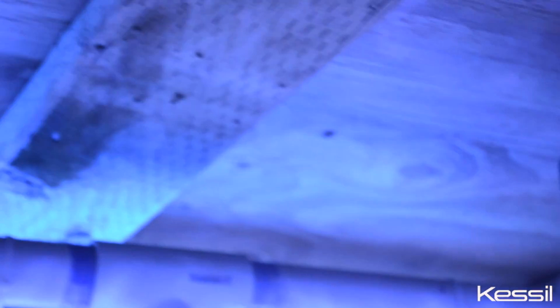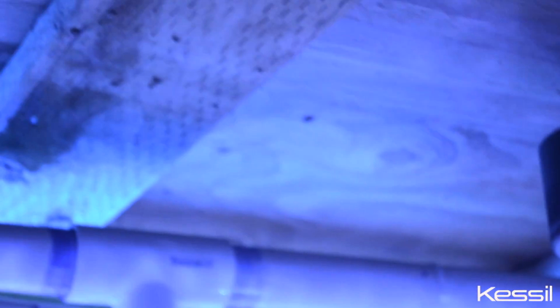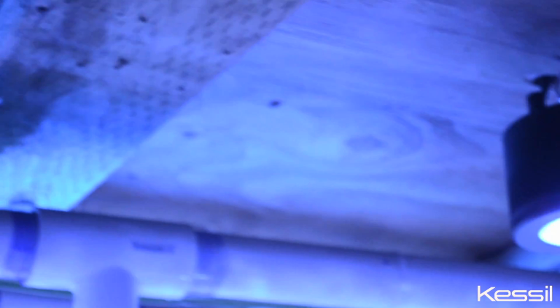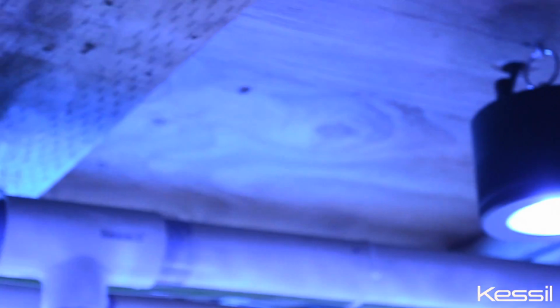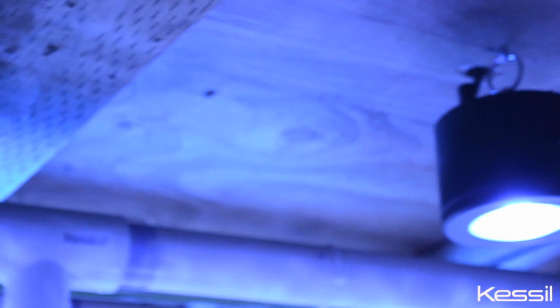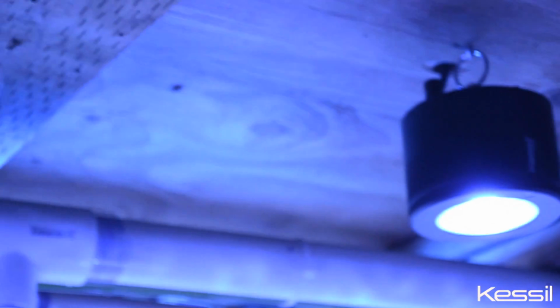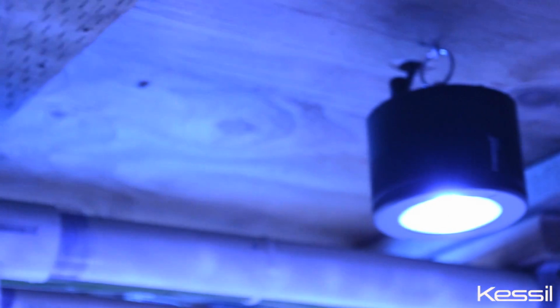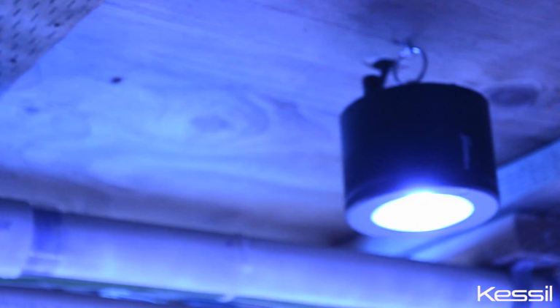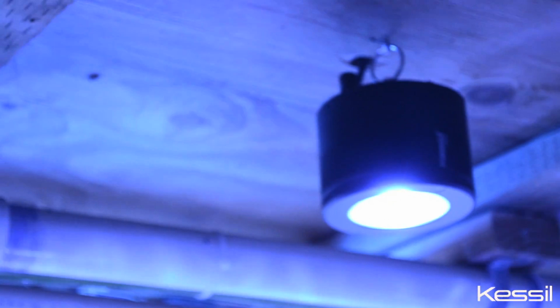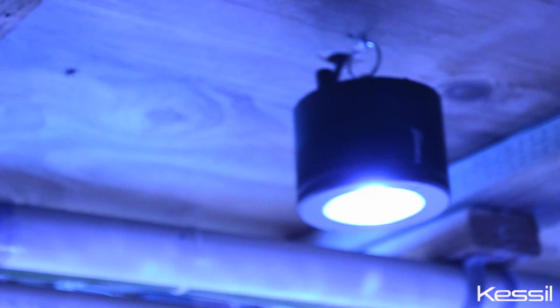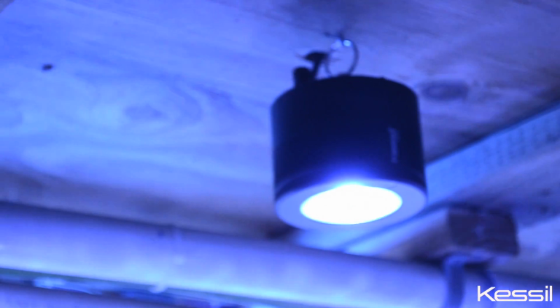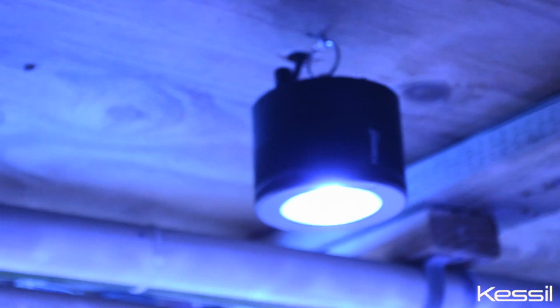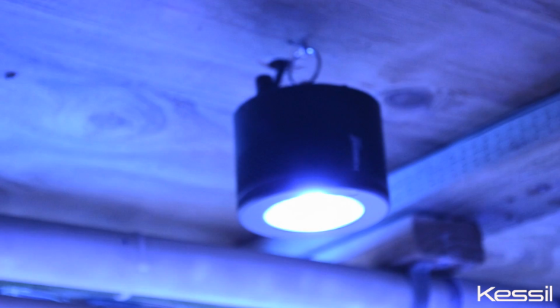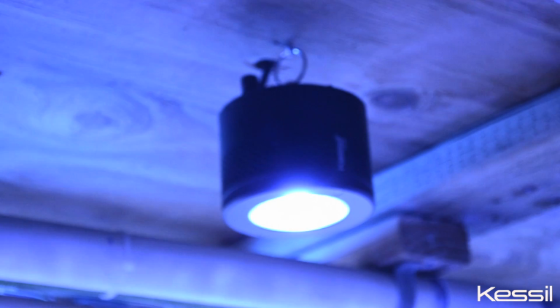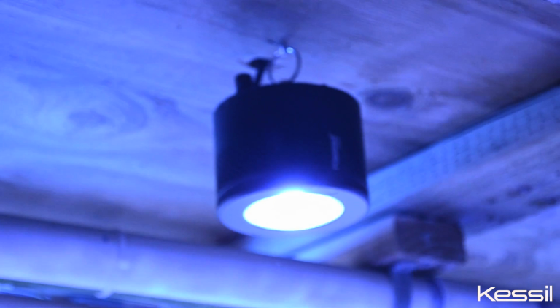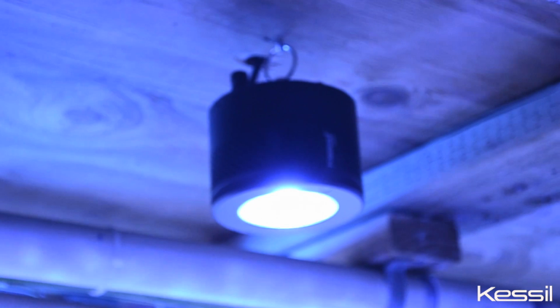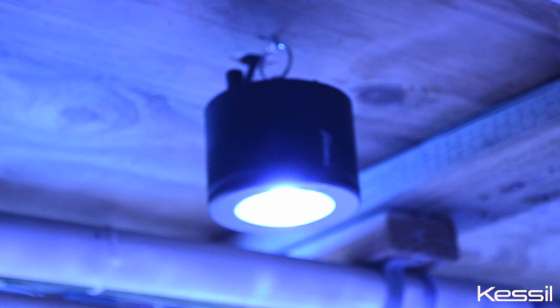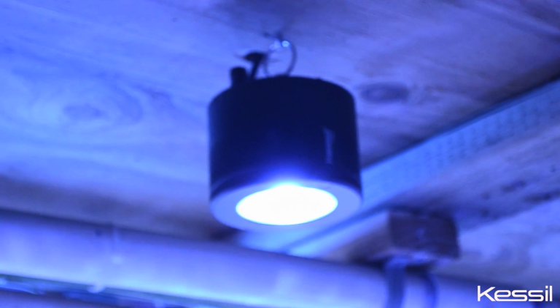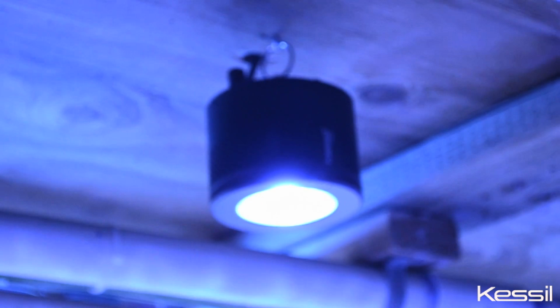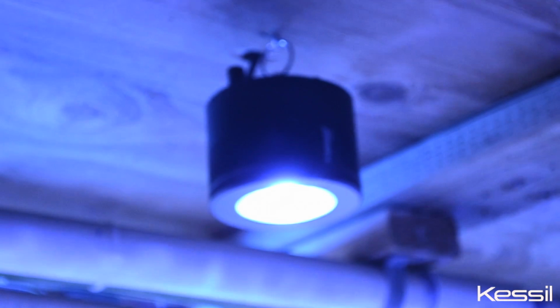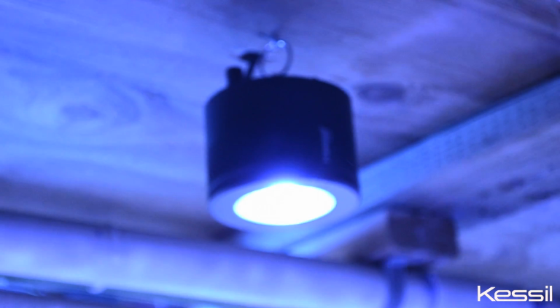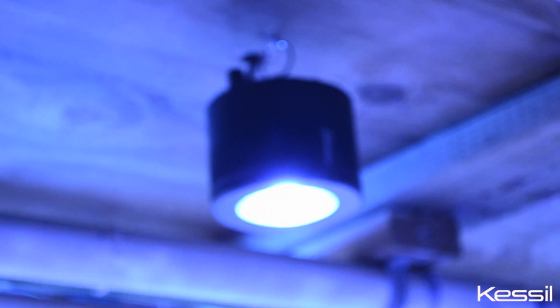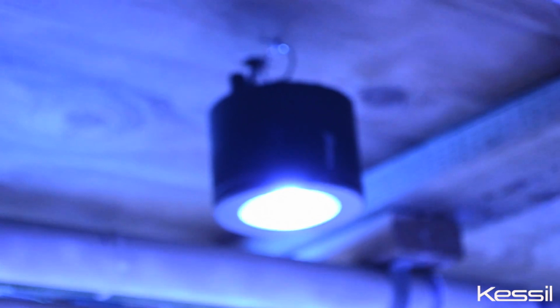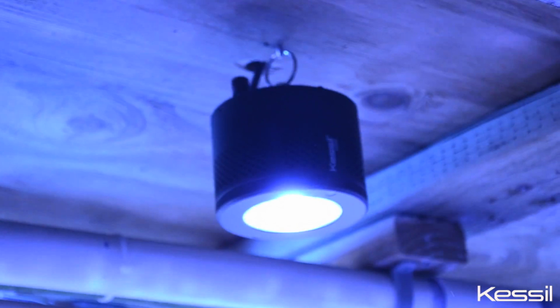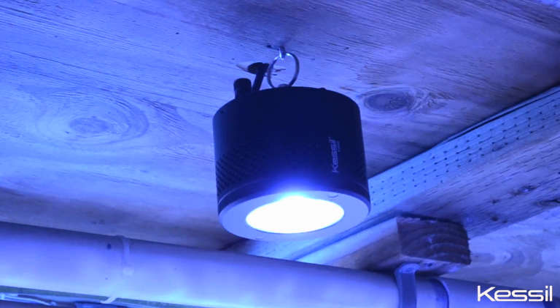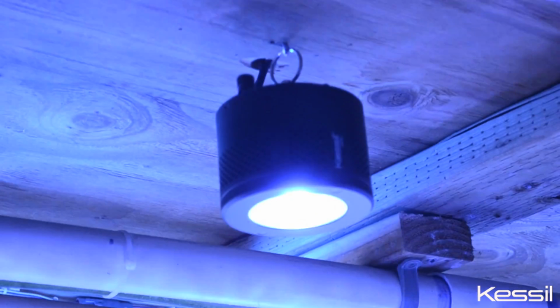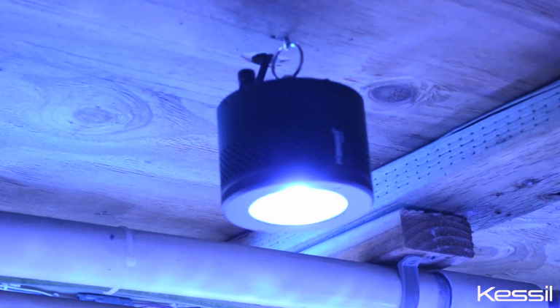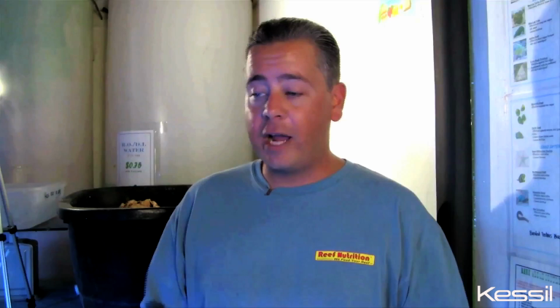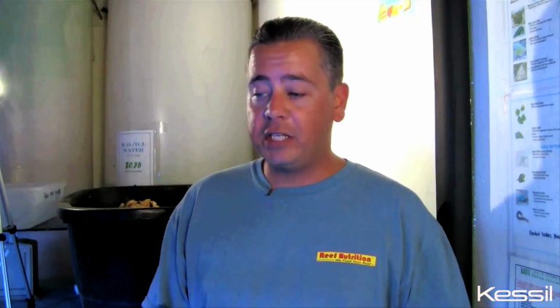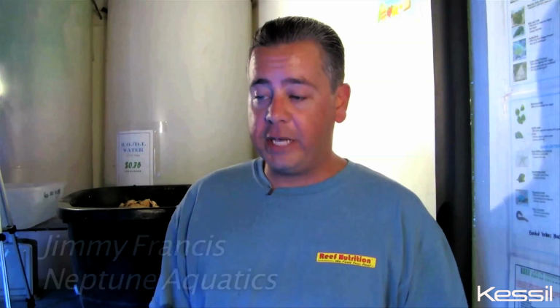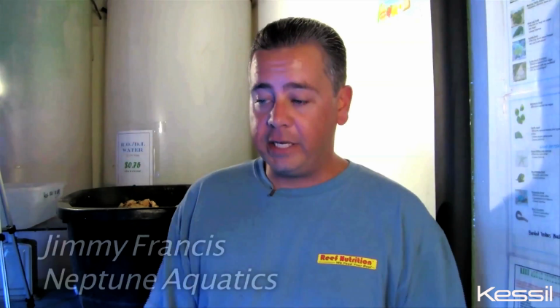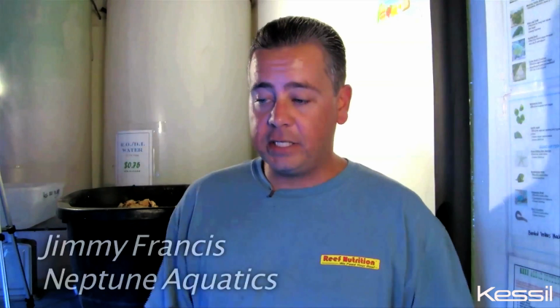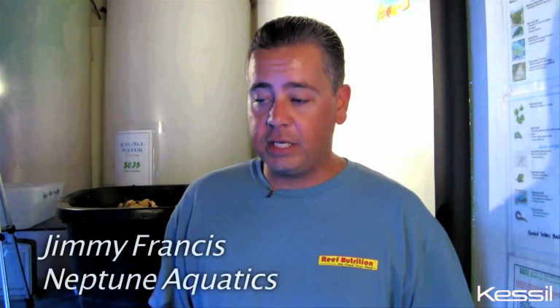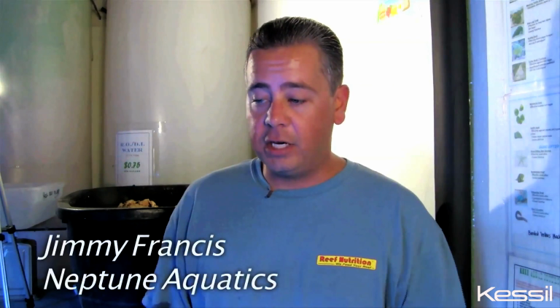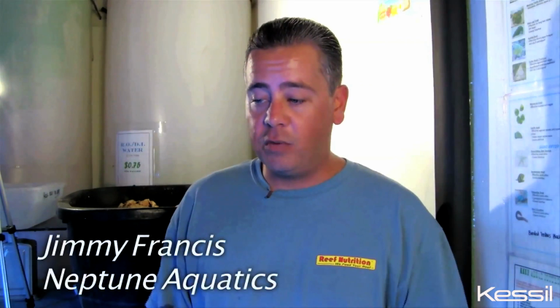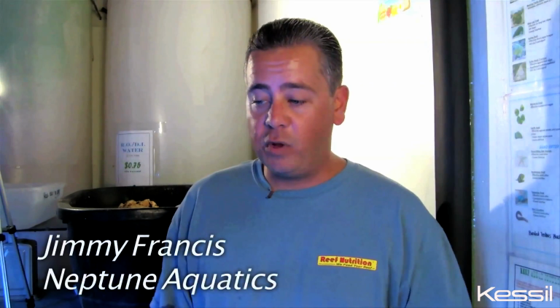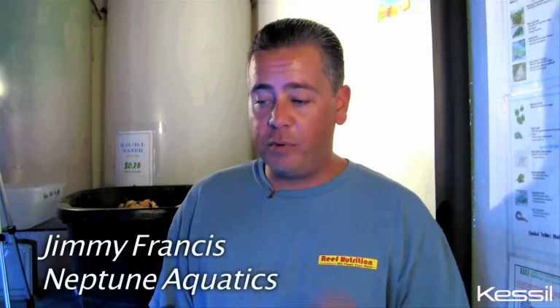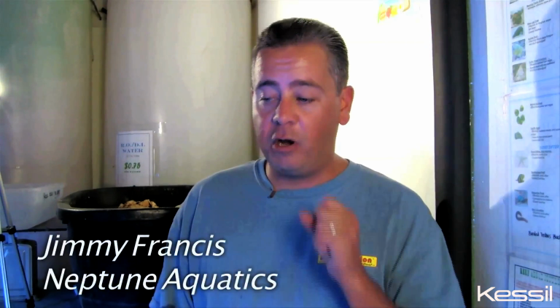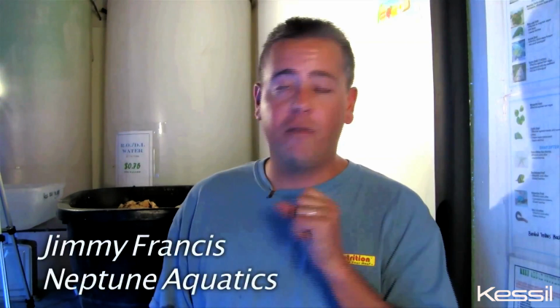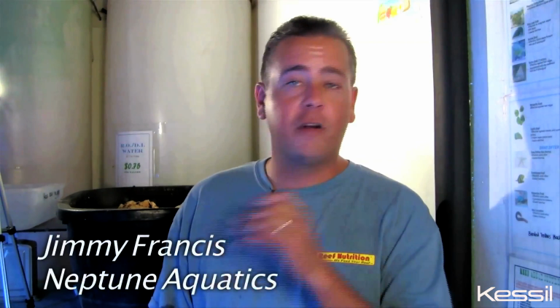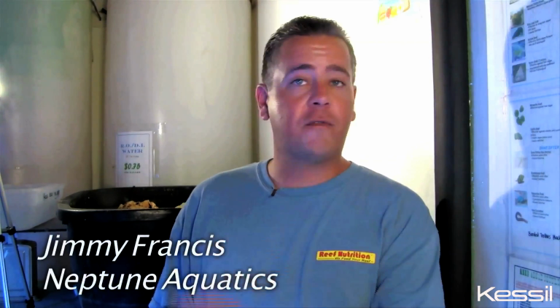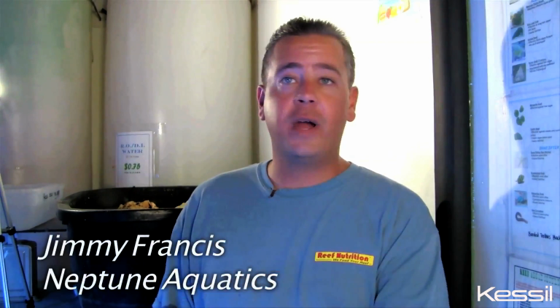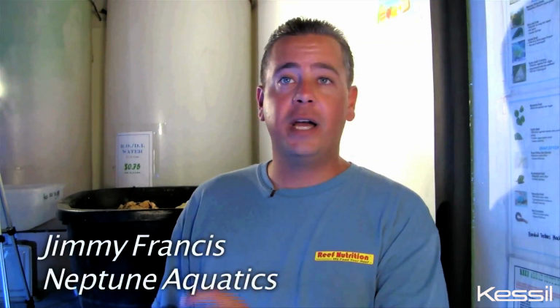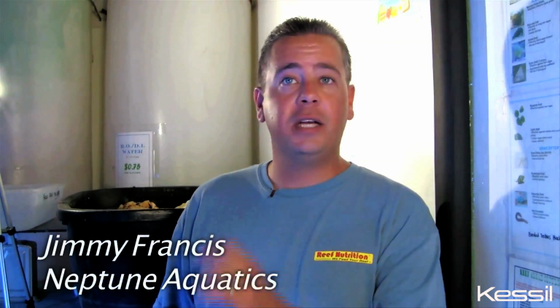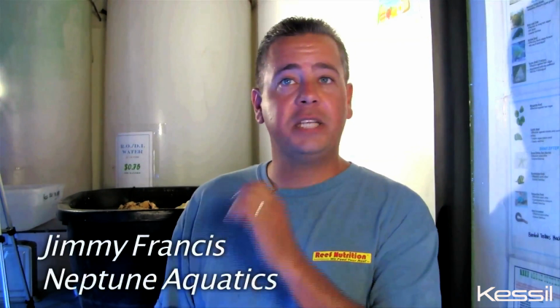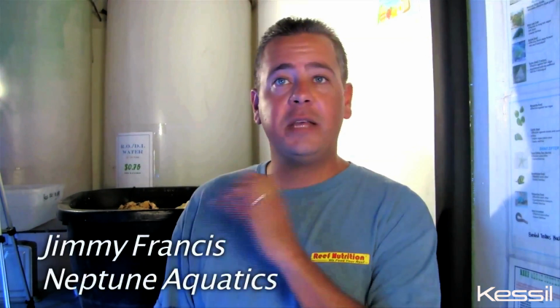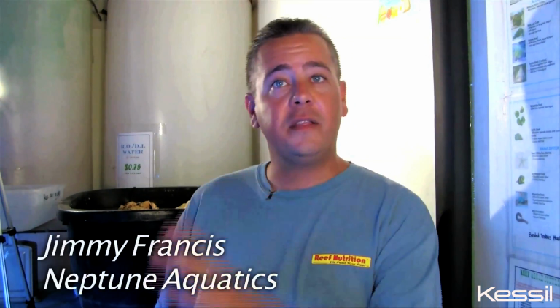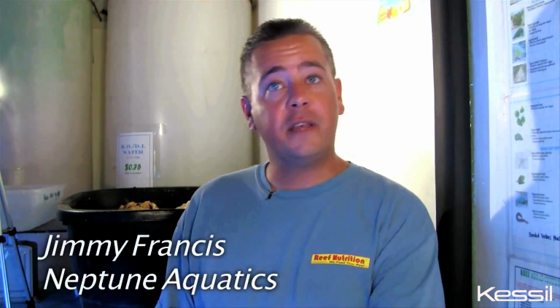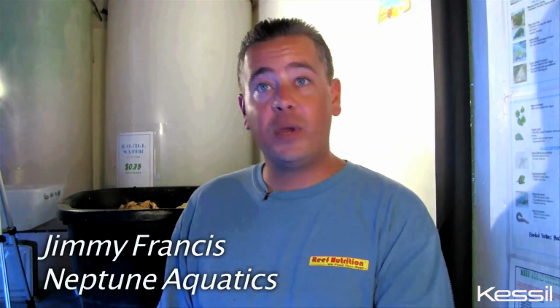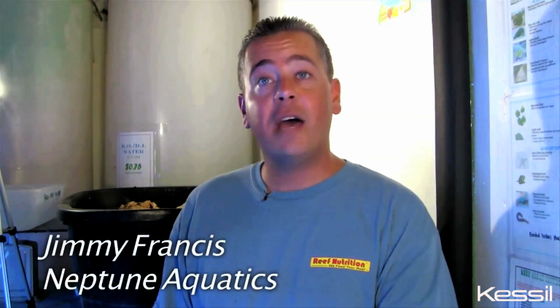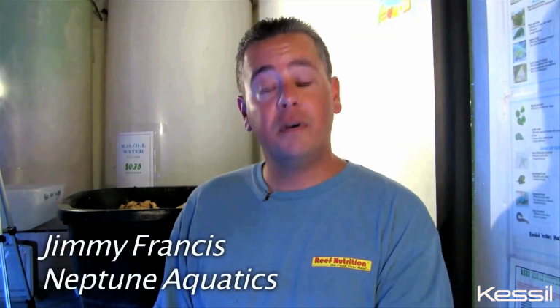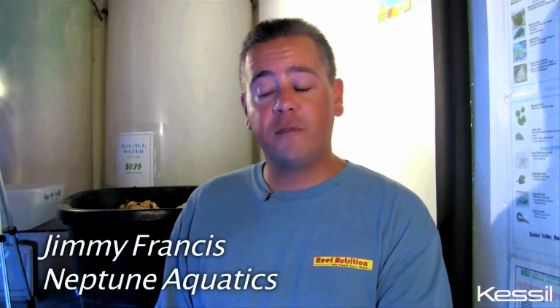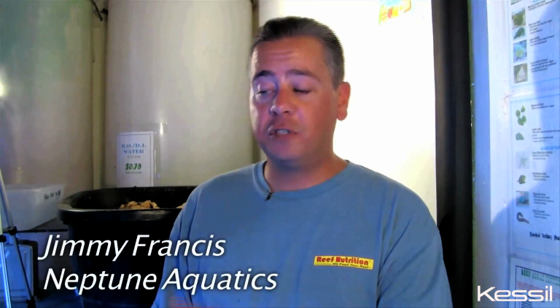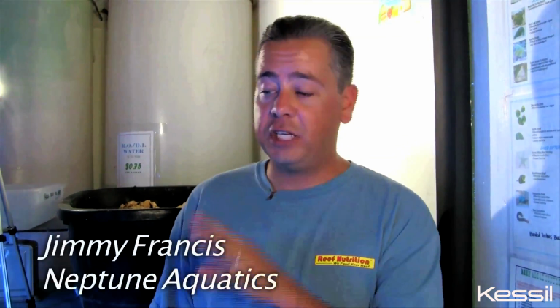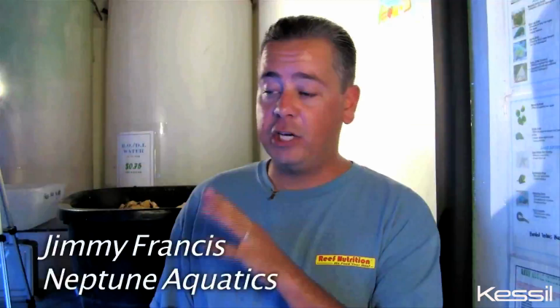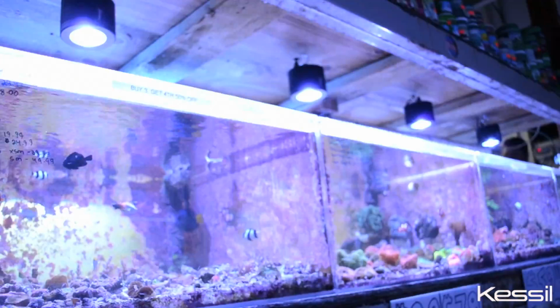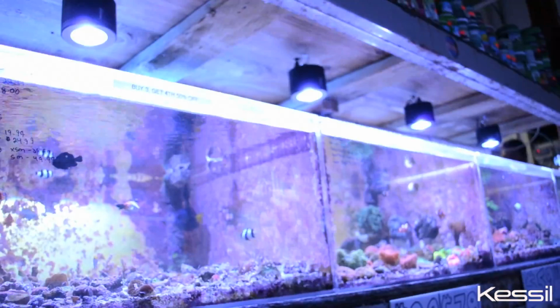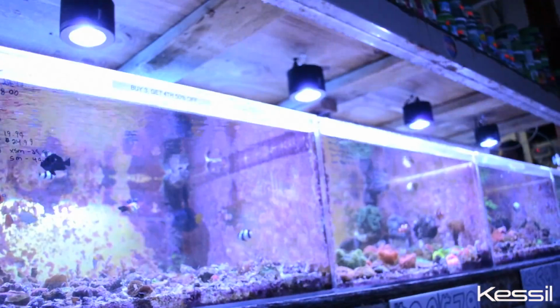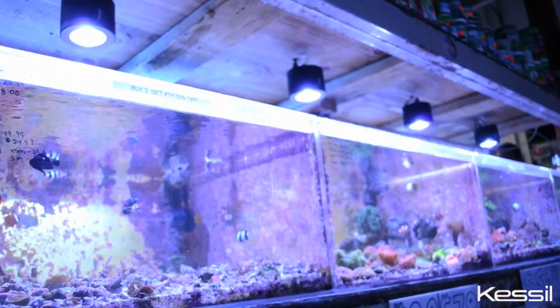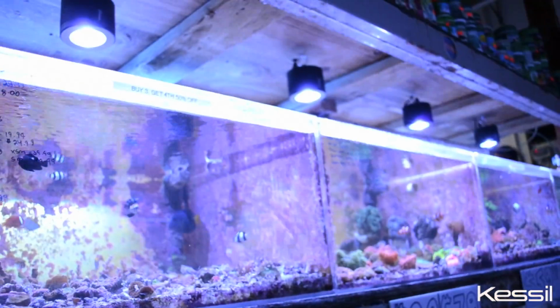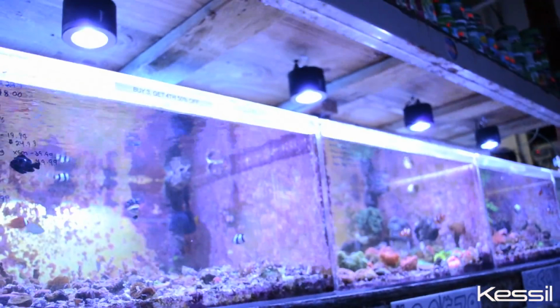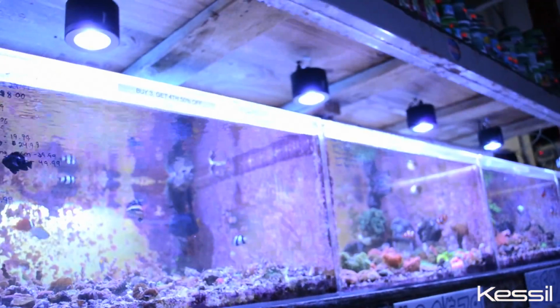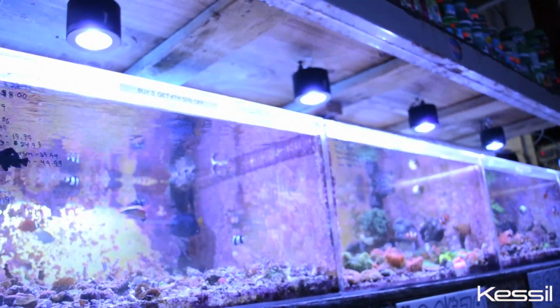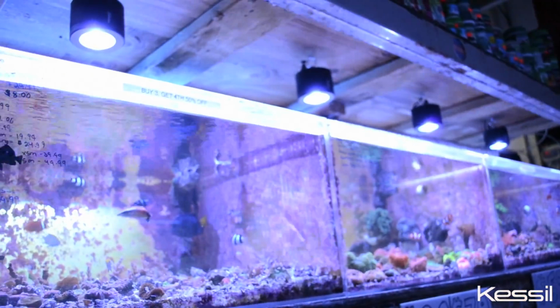These are our sales tanks. They're 24 by 24 frag tanks. We put all of our frags, anything that we have up for sale, into these tanks.